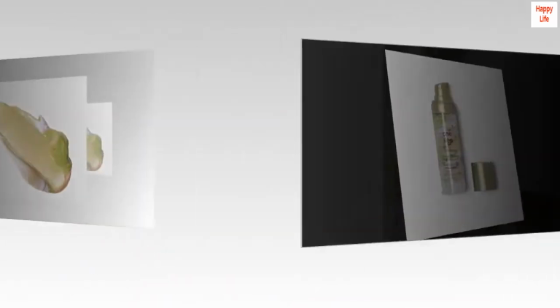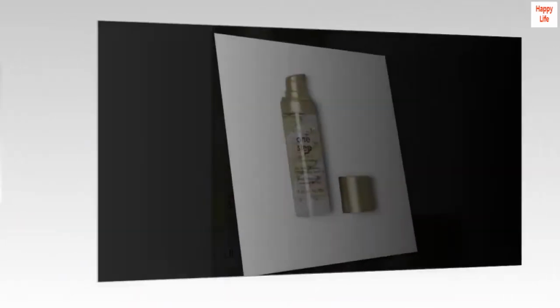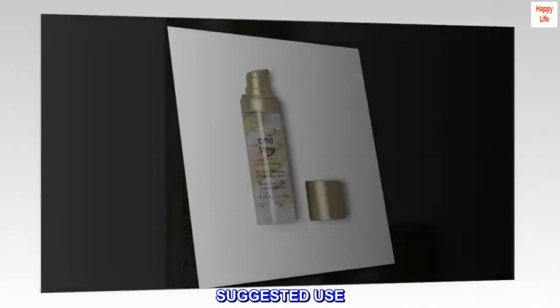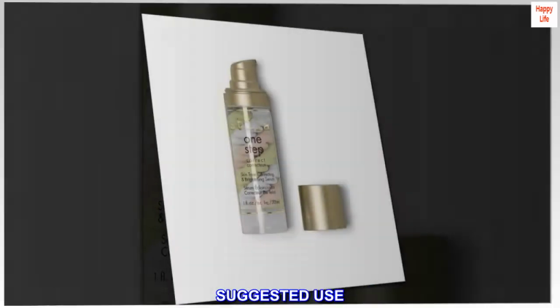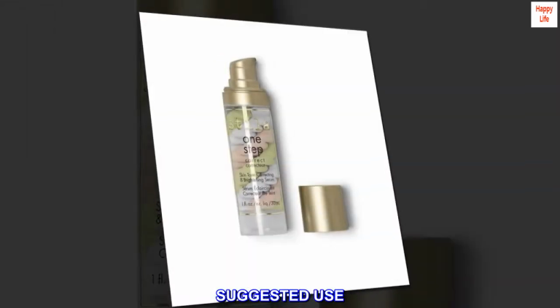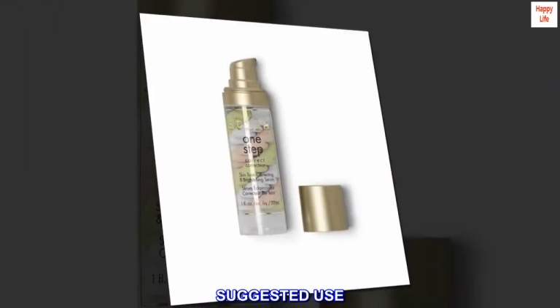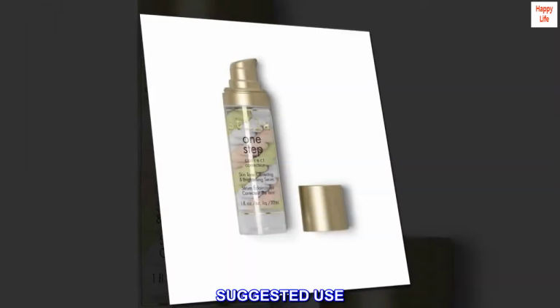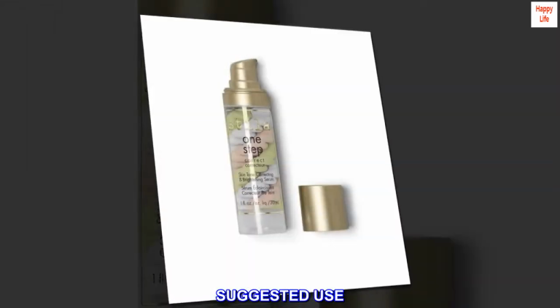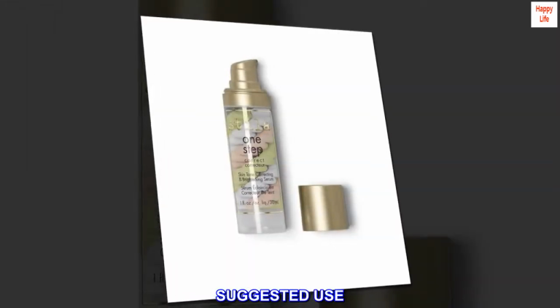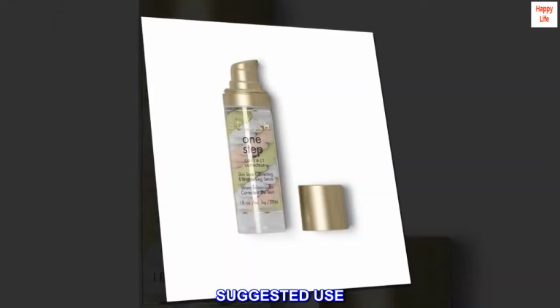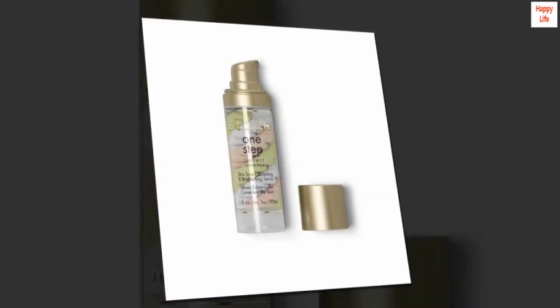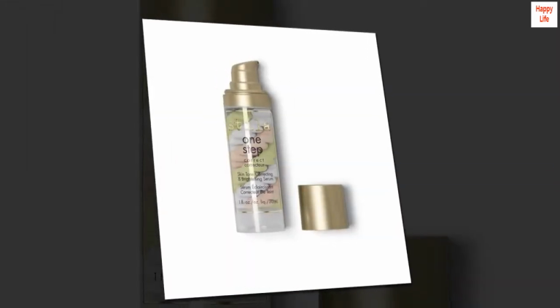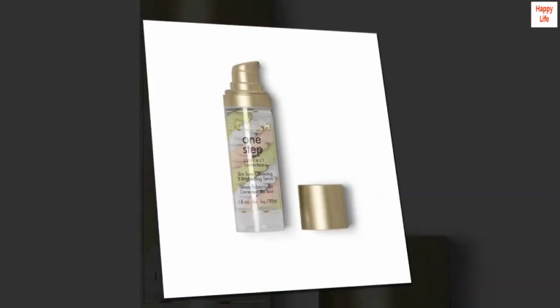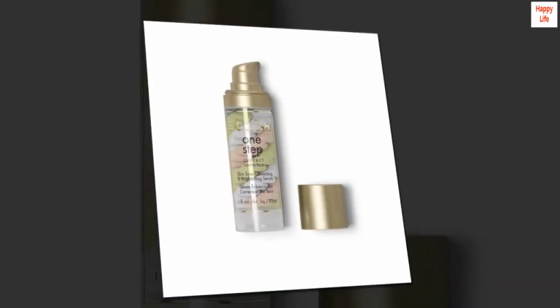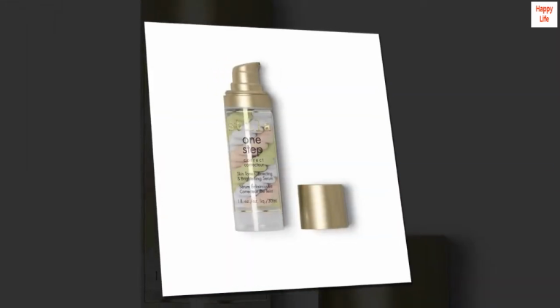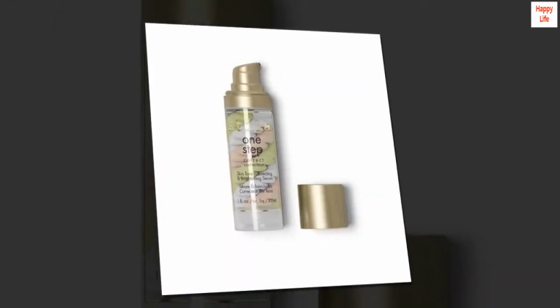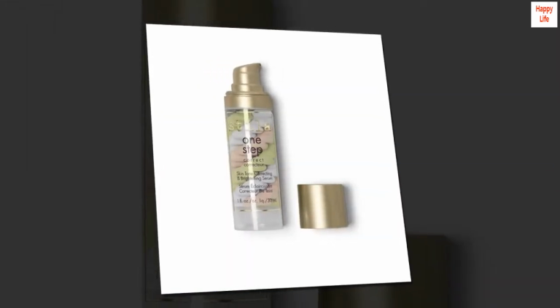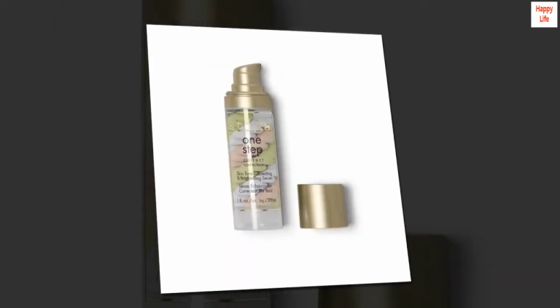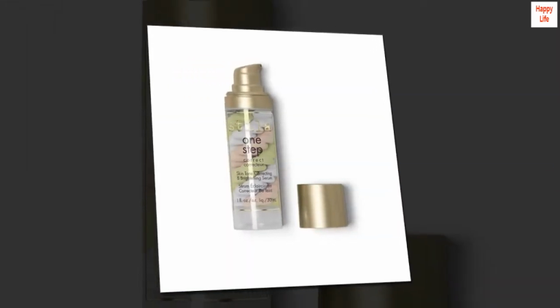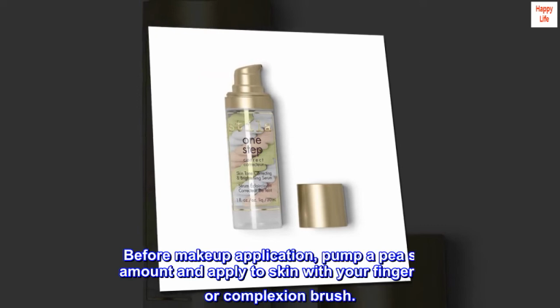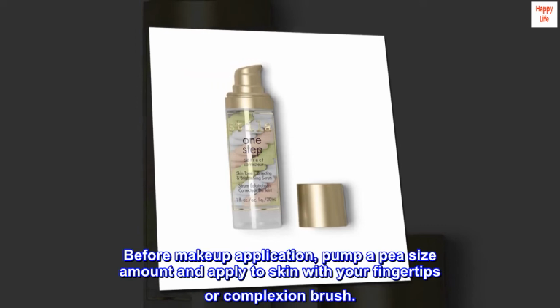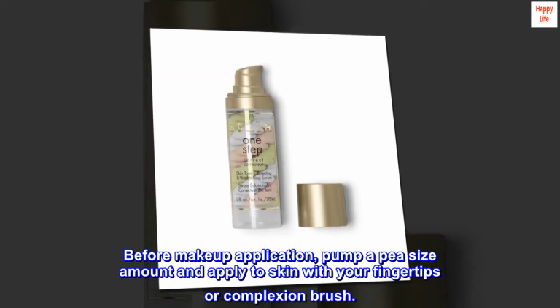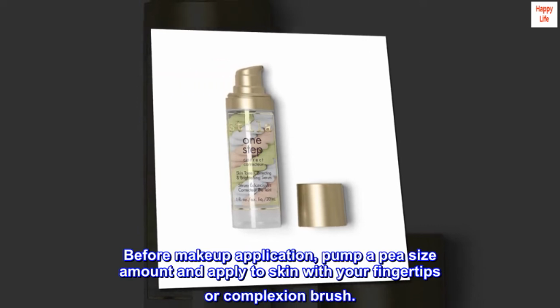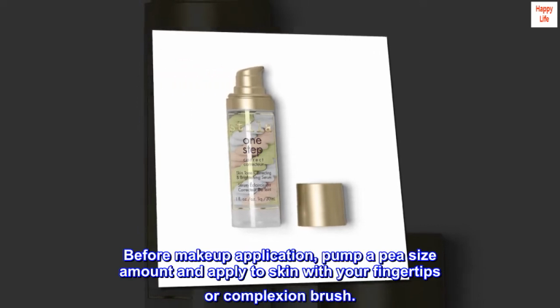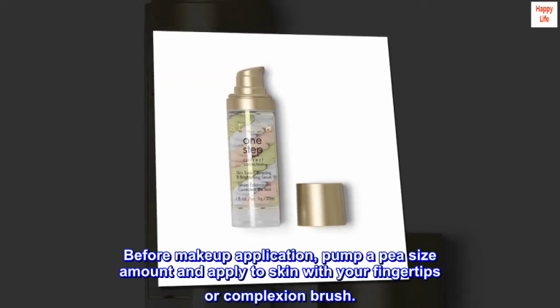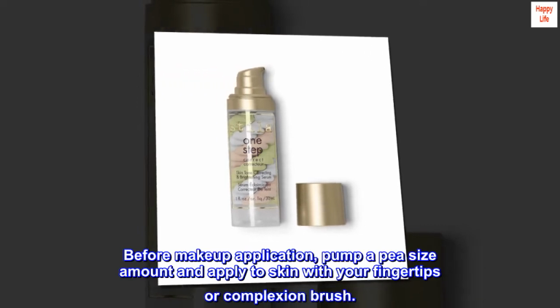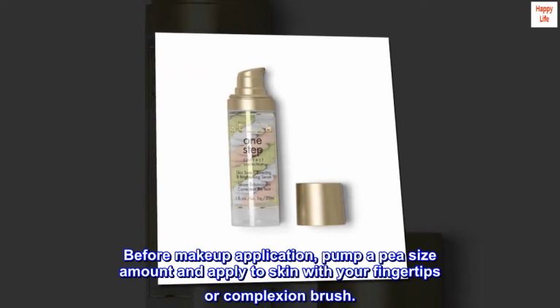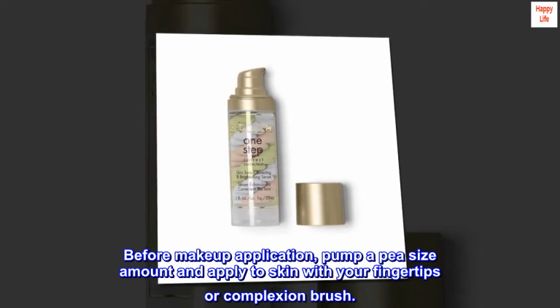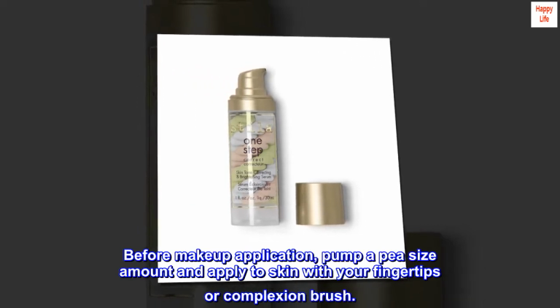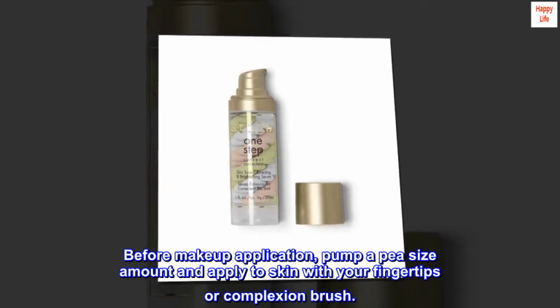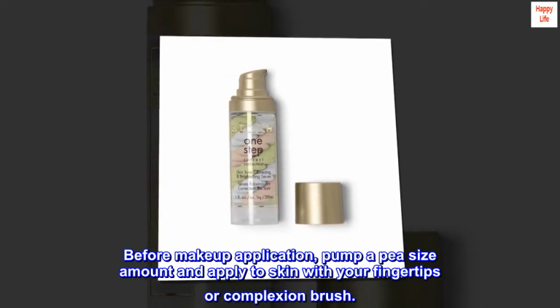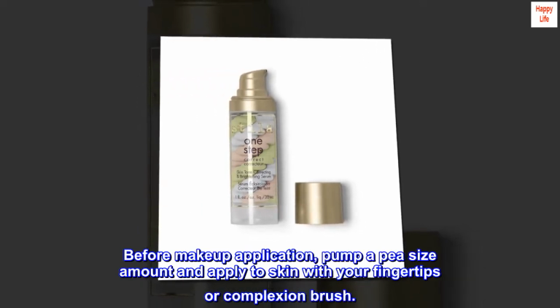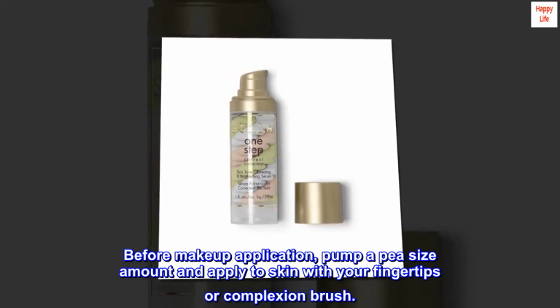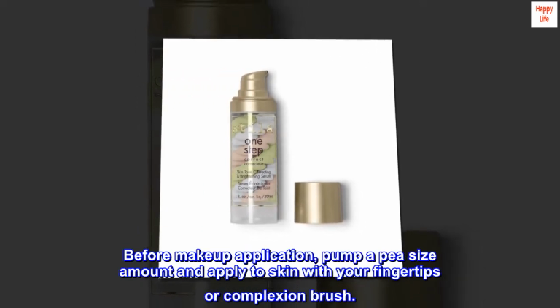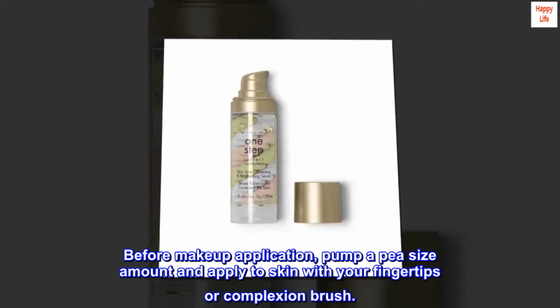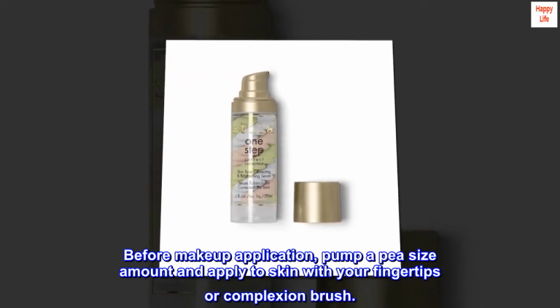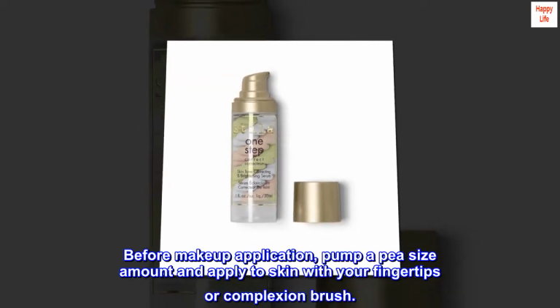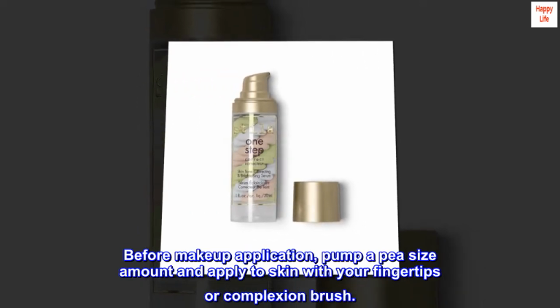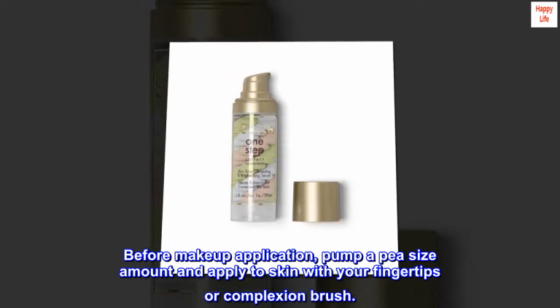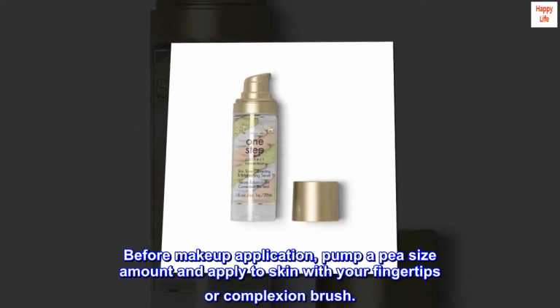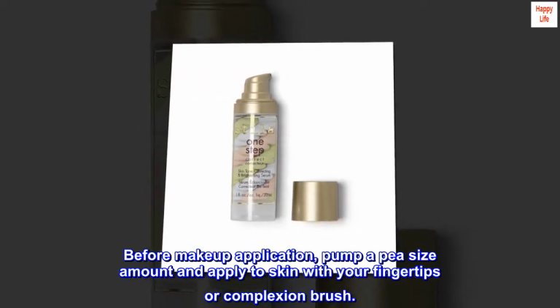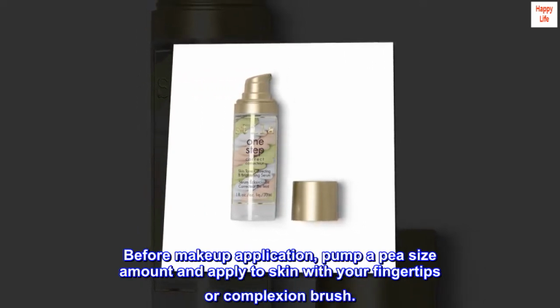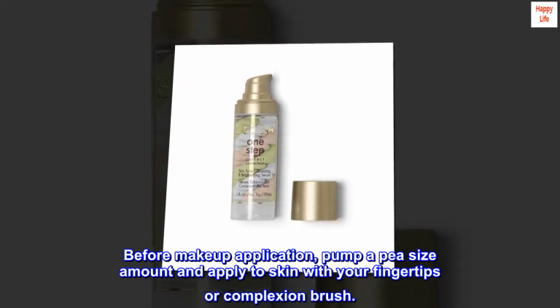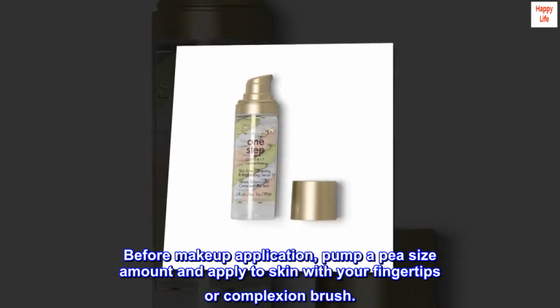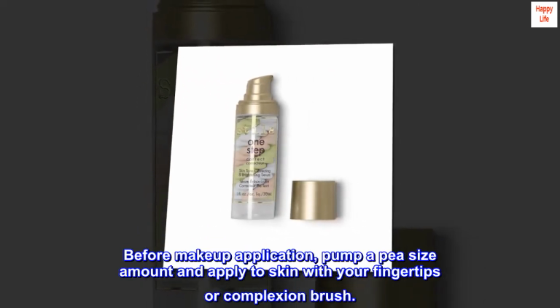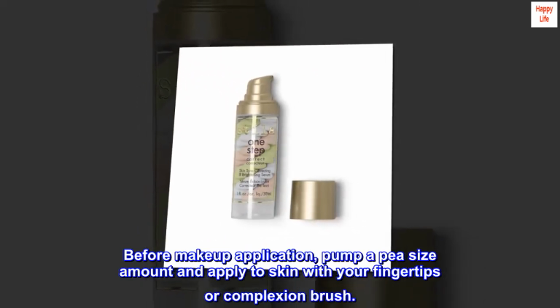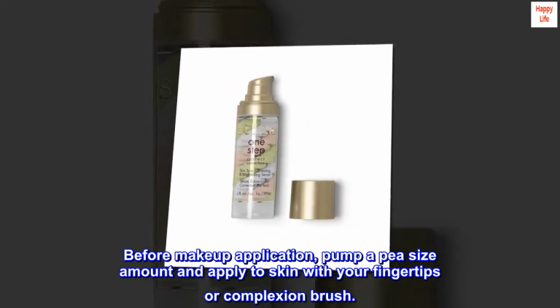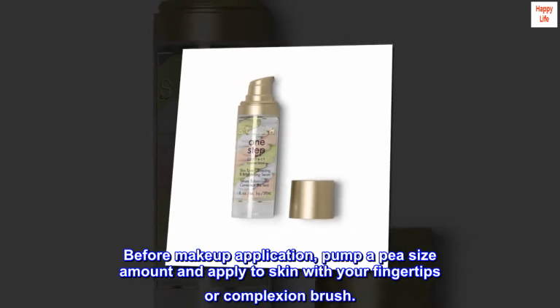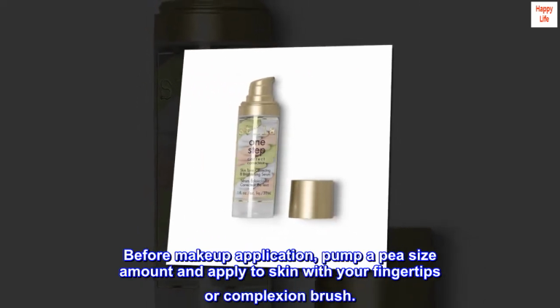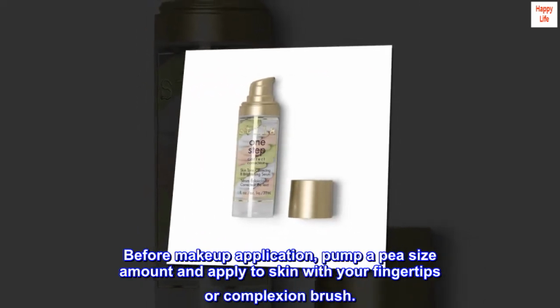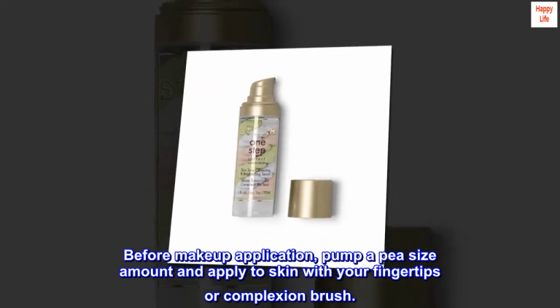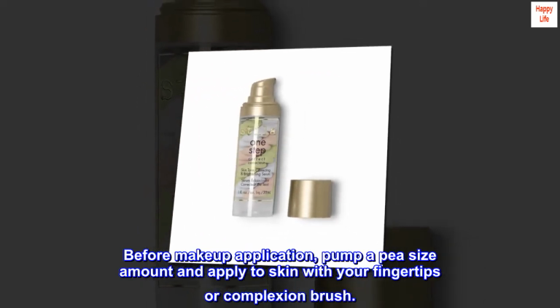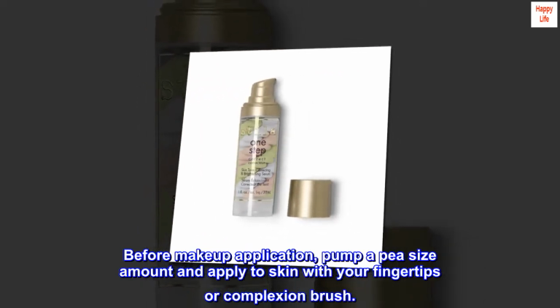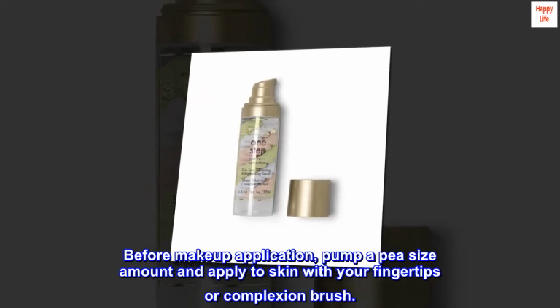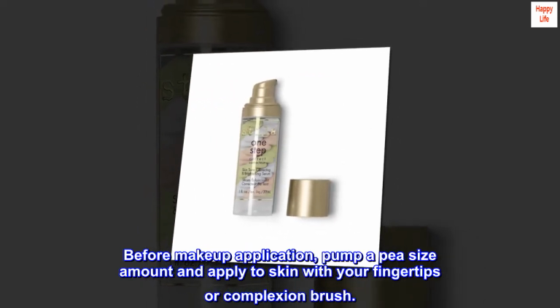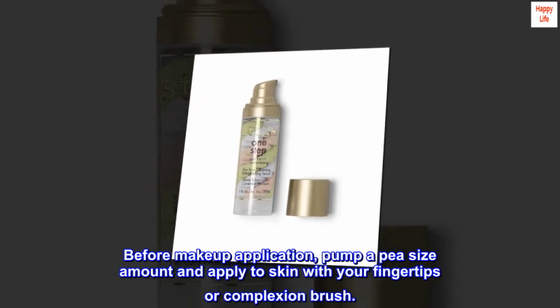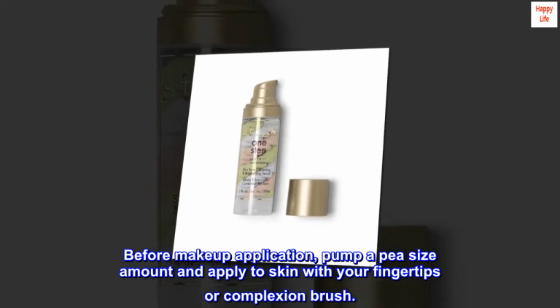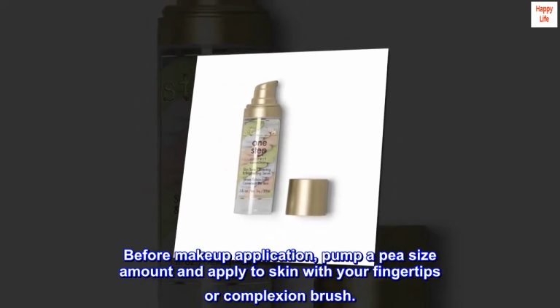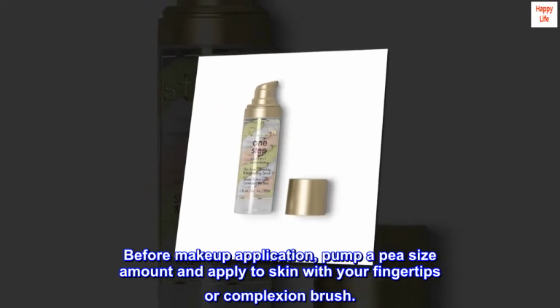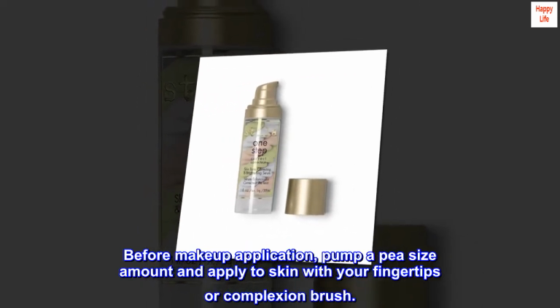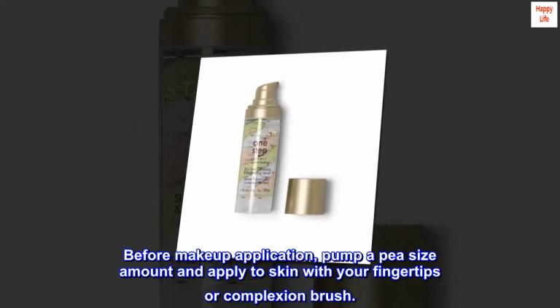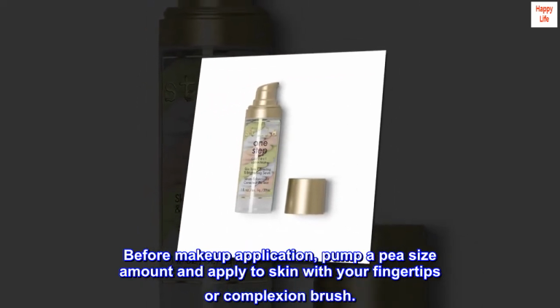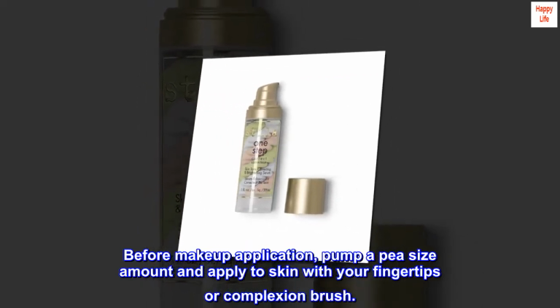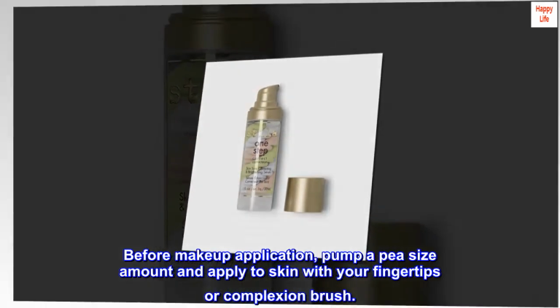Suggested Use. Before makeup application, pump a pea-size amount and apply to skin with your fingertips or complexion brush.